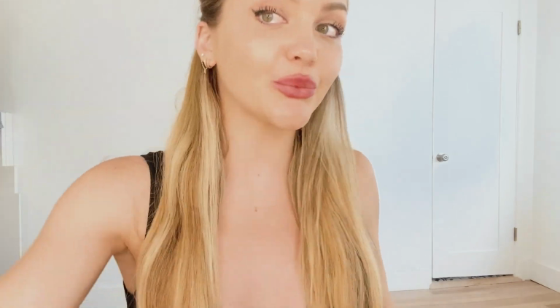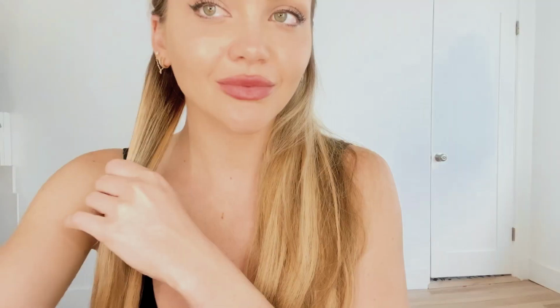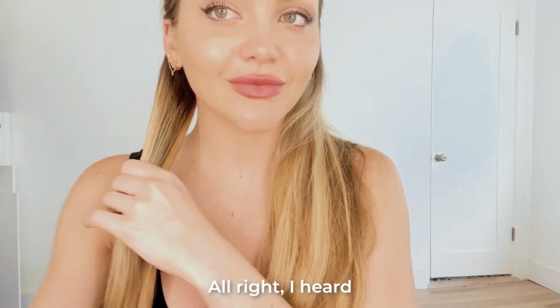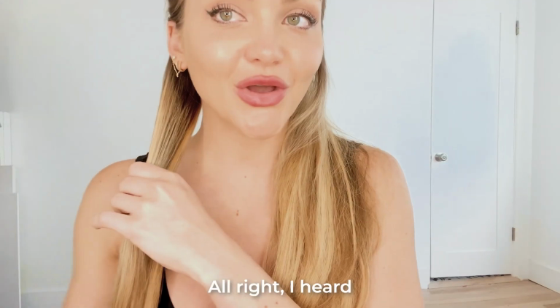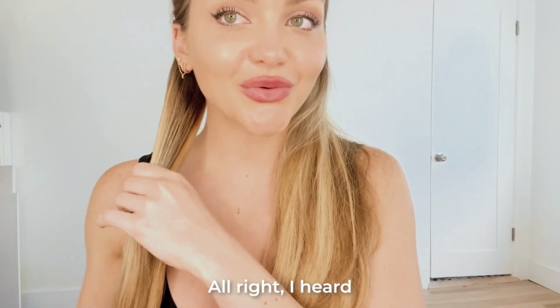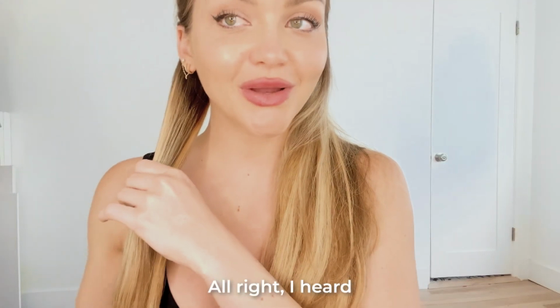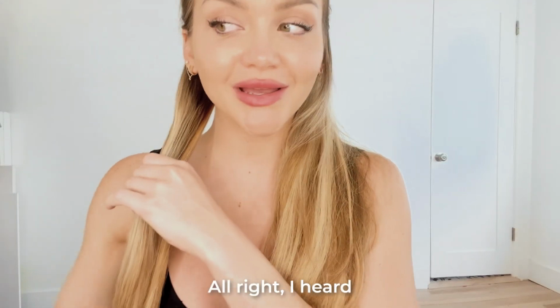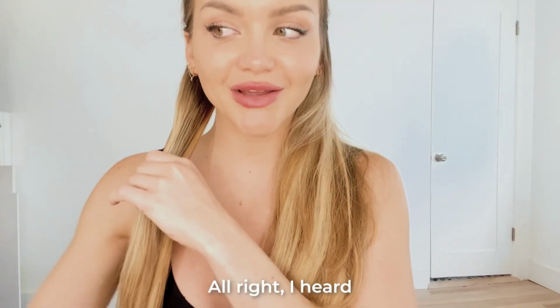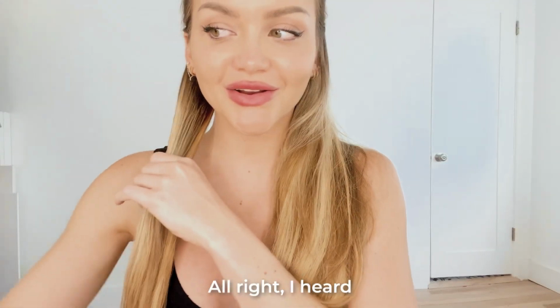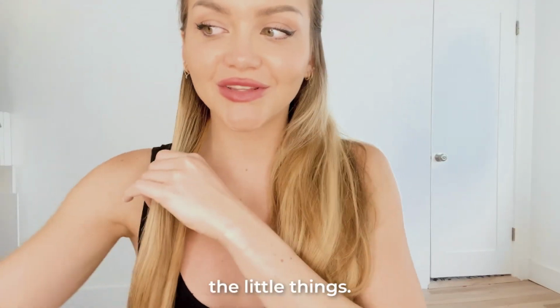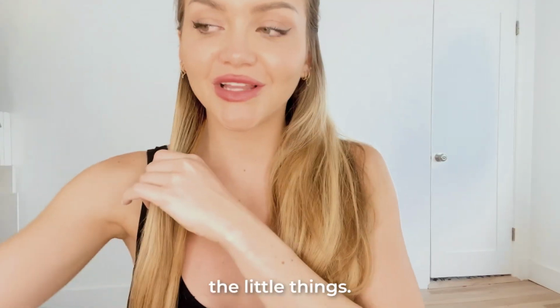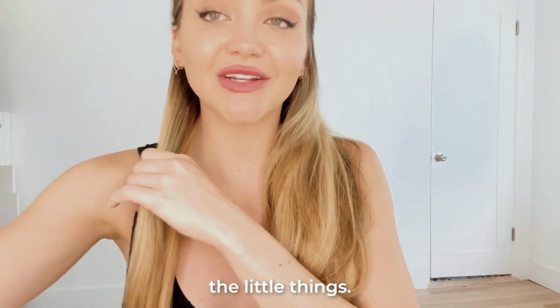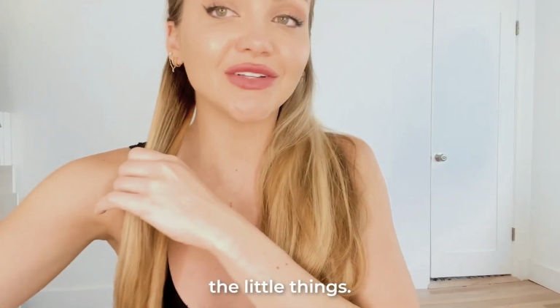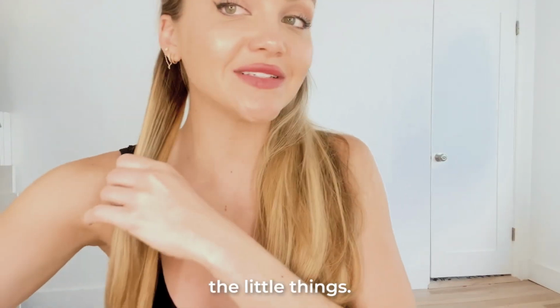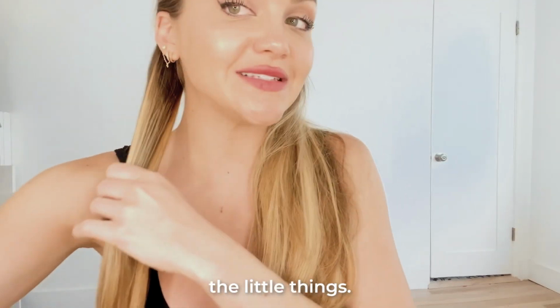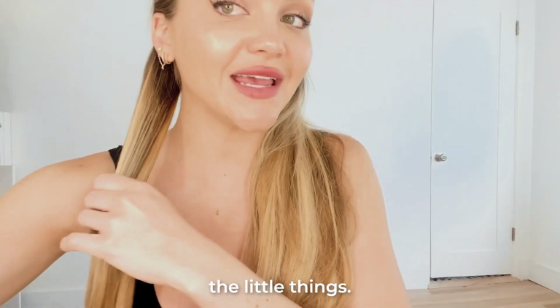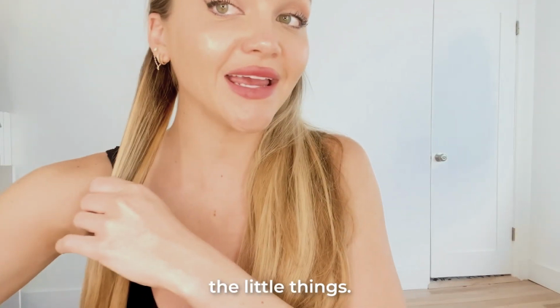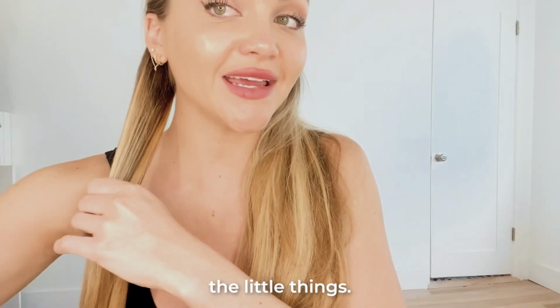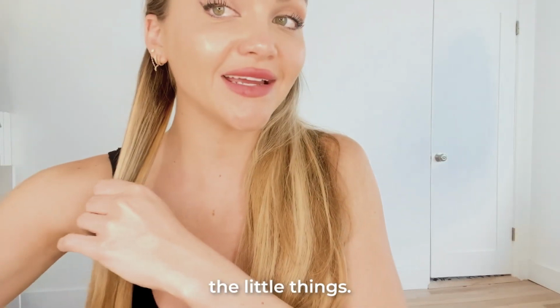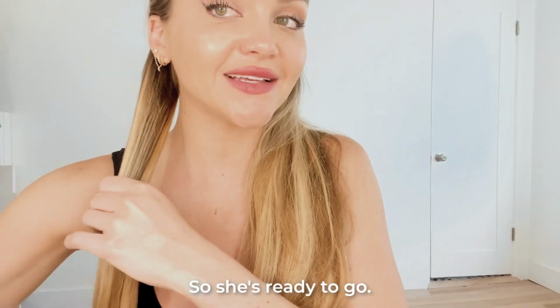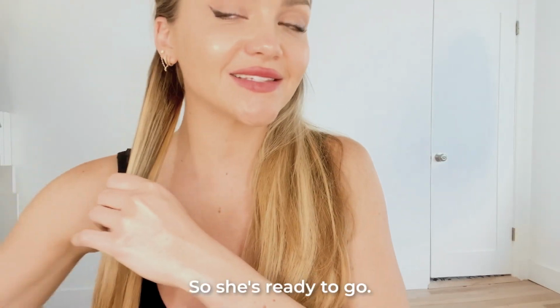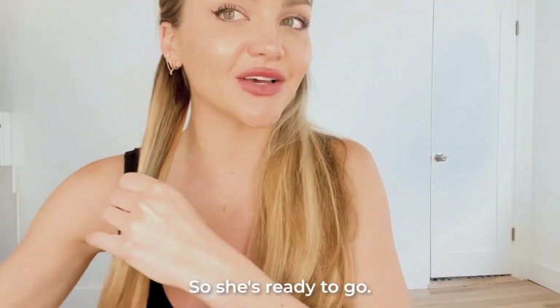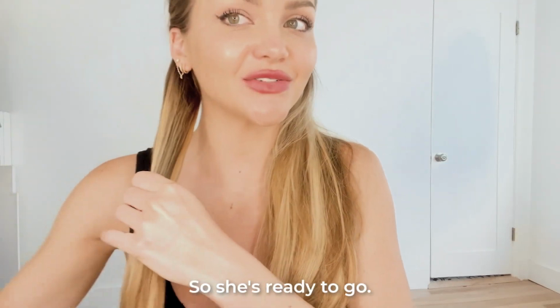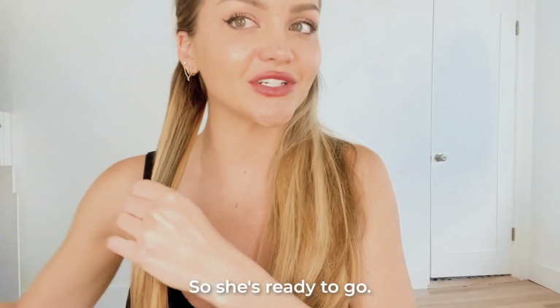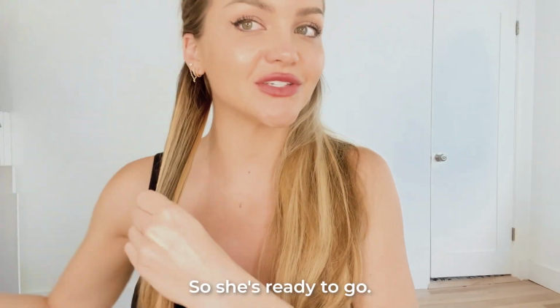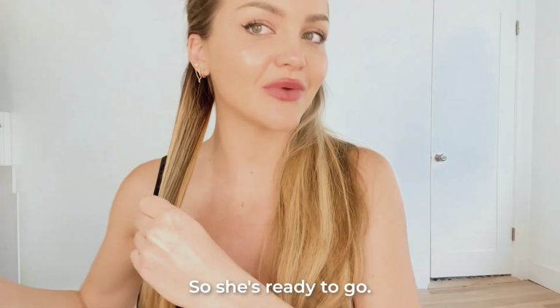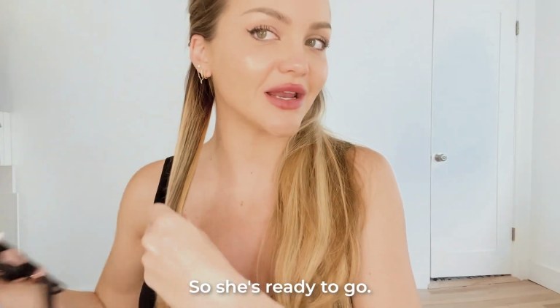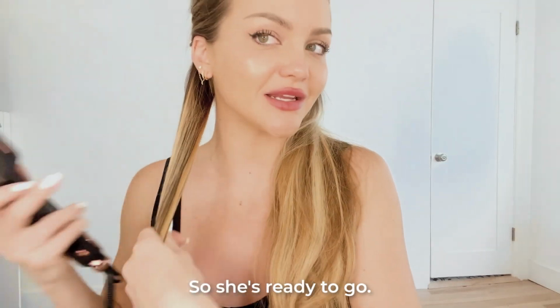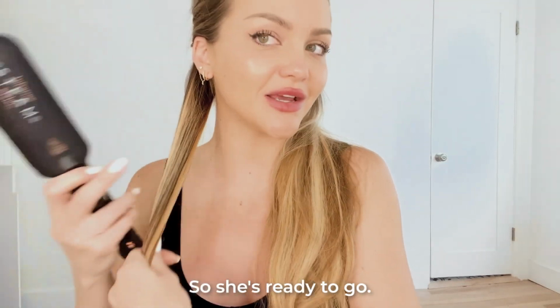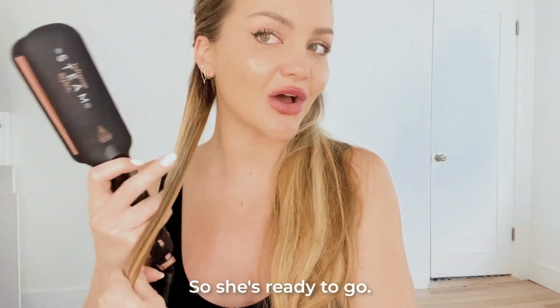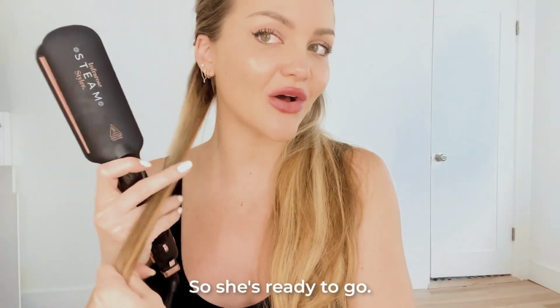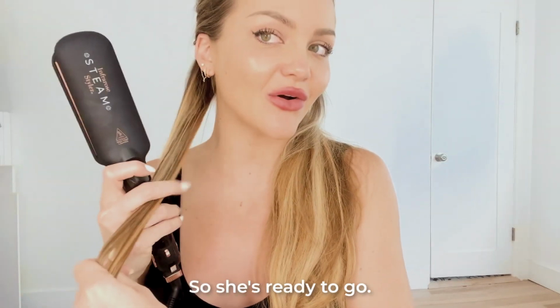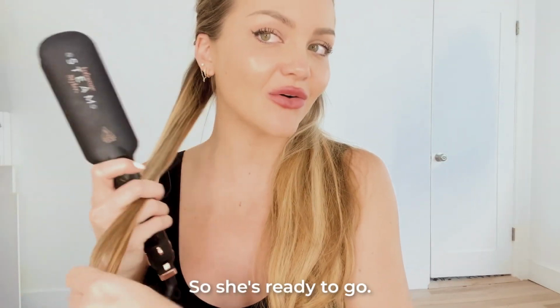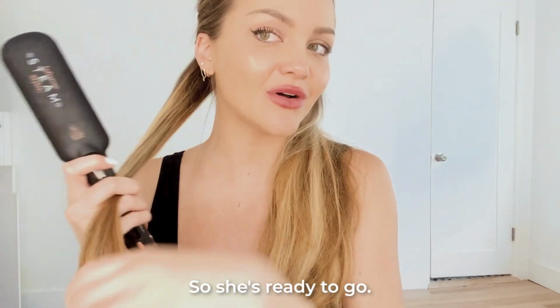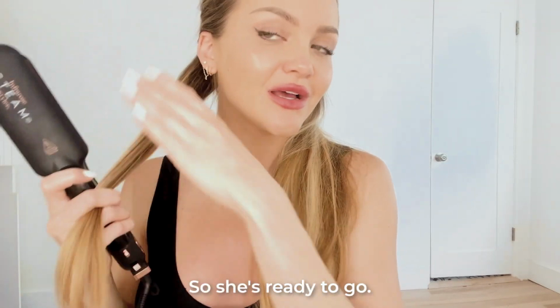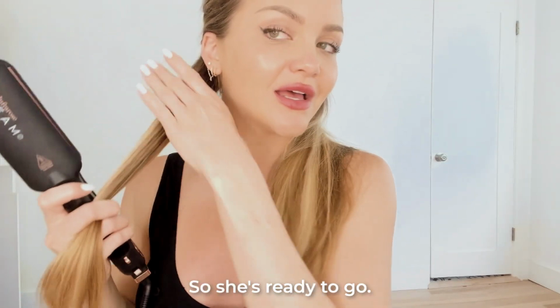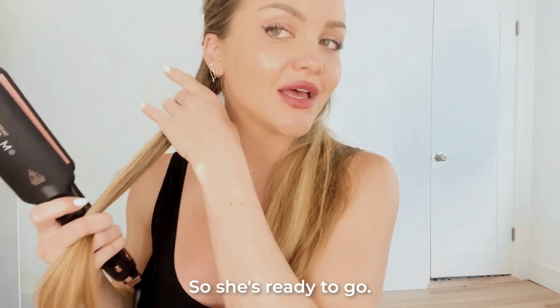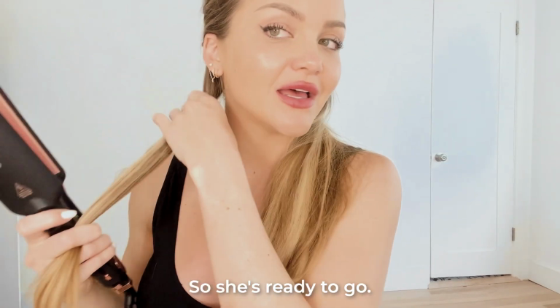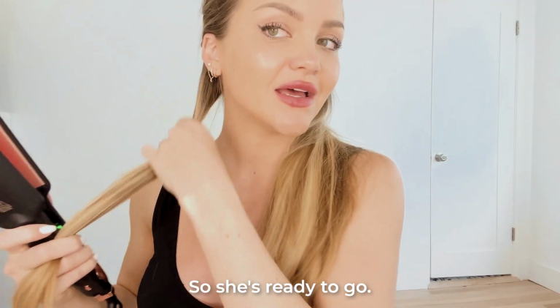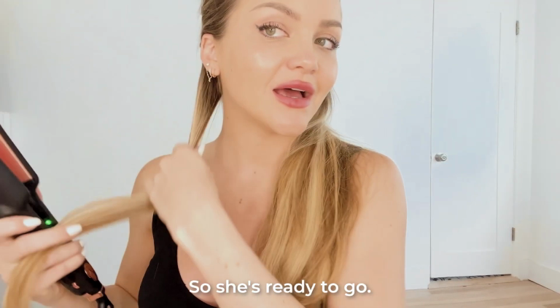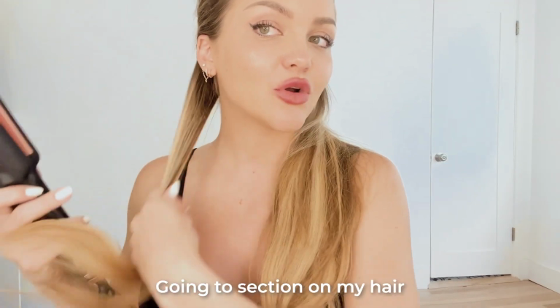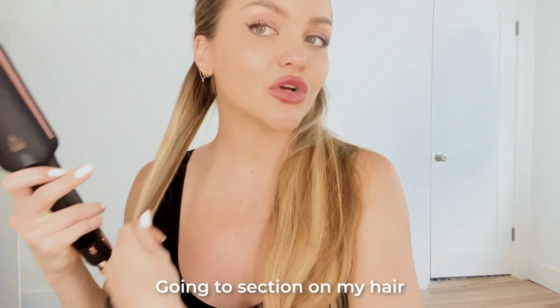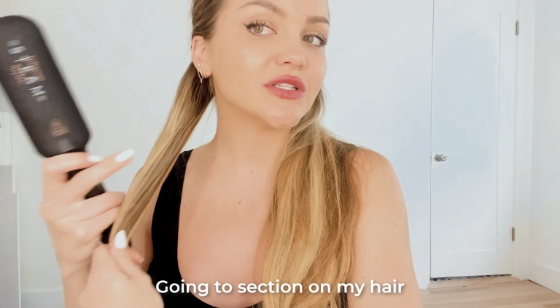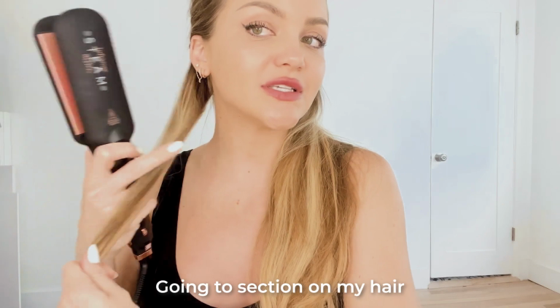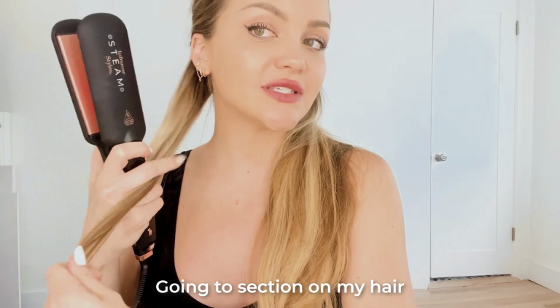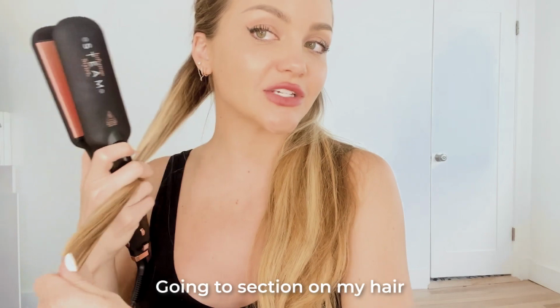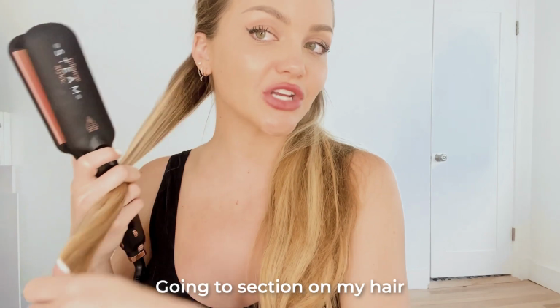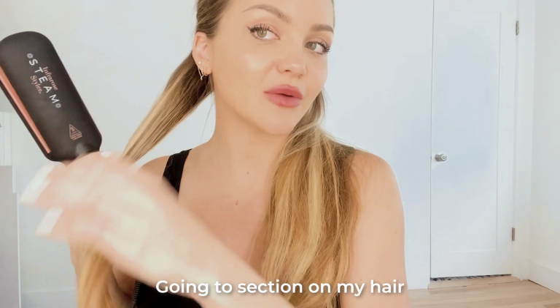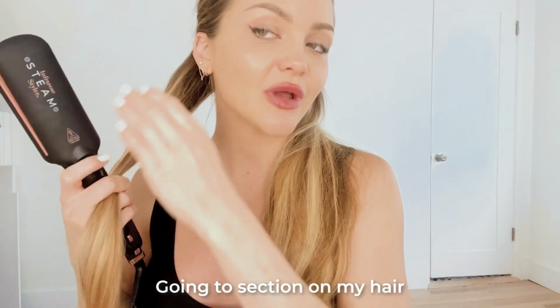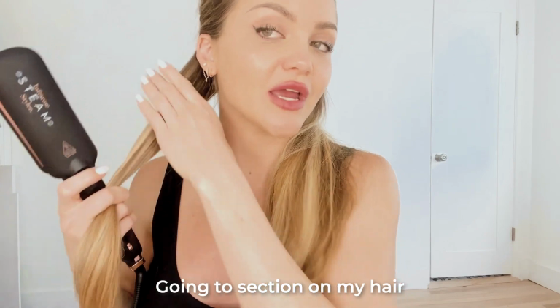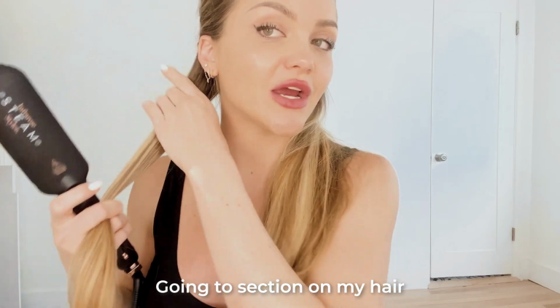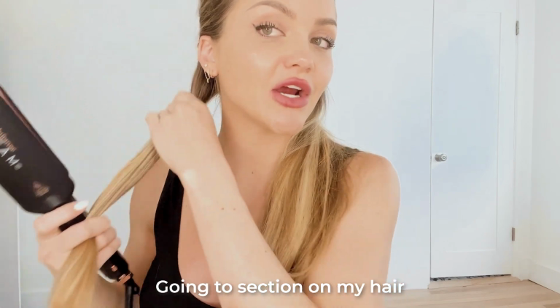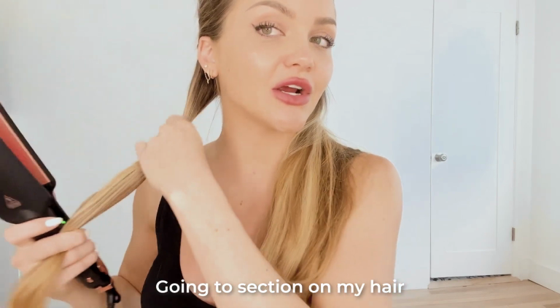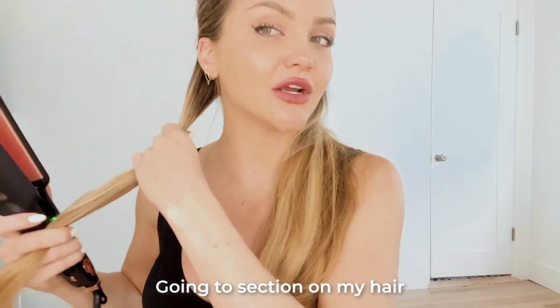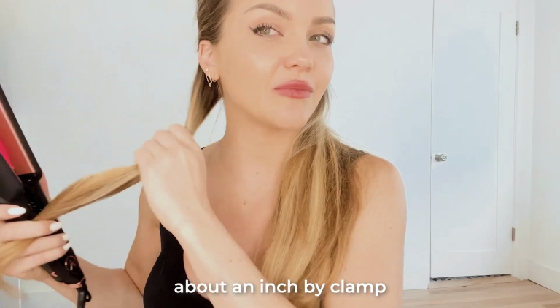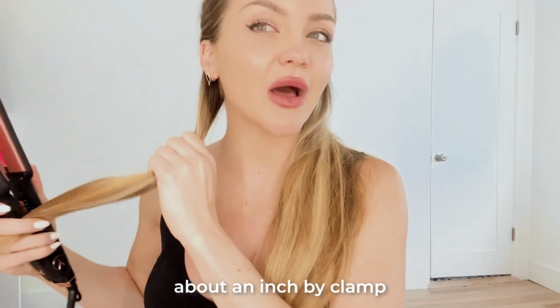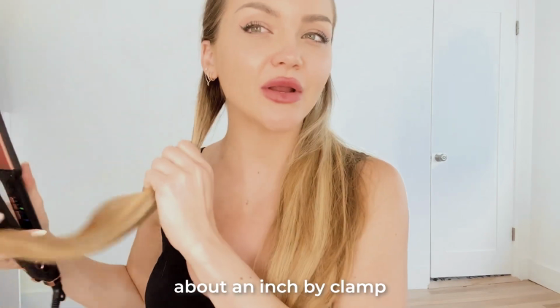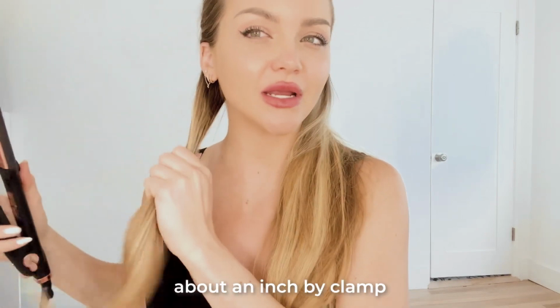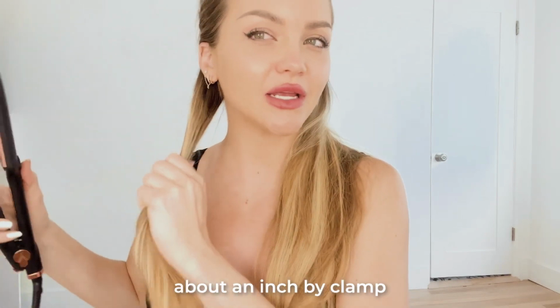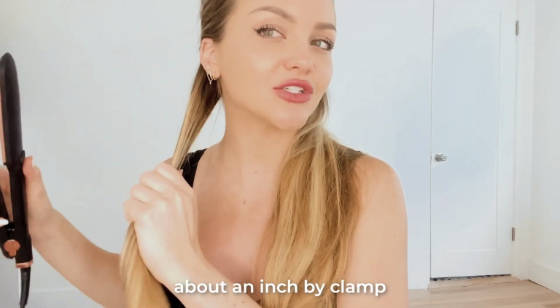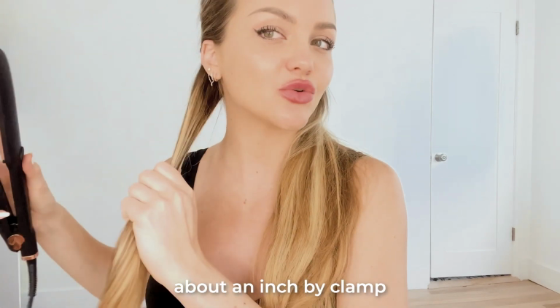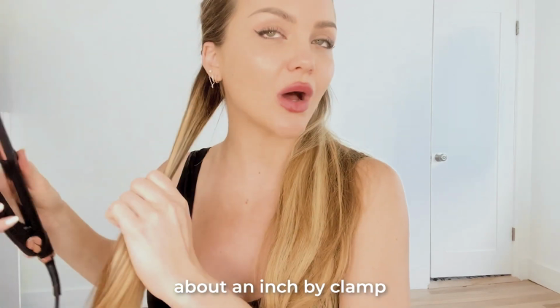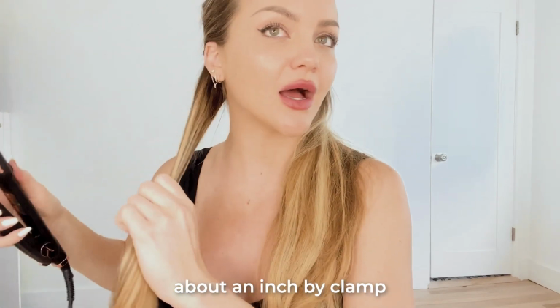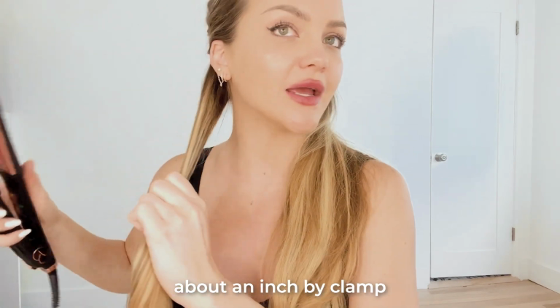I heard the little ding, so she's ready to go. I'm going to section out my hair about an inch wide.